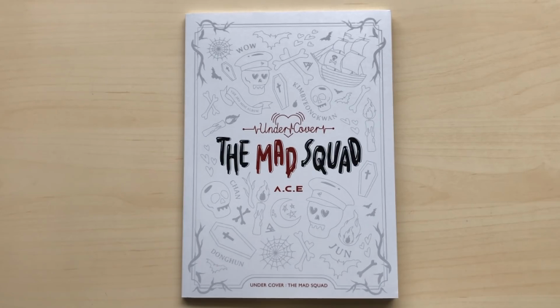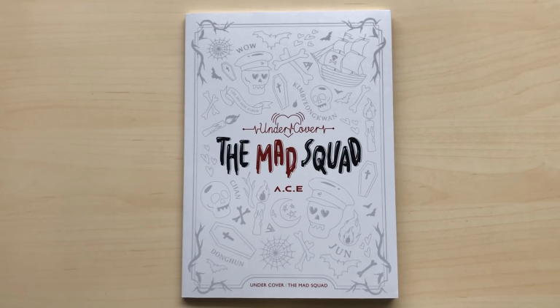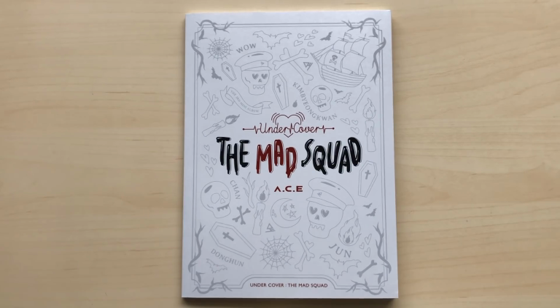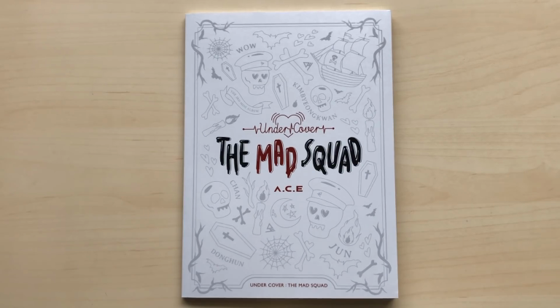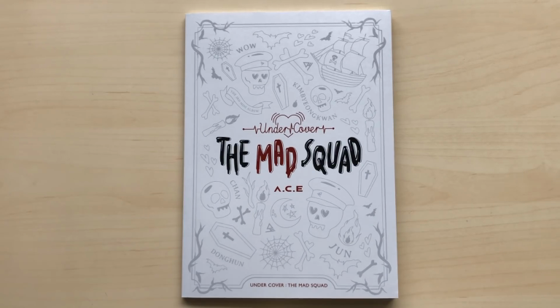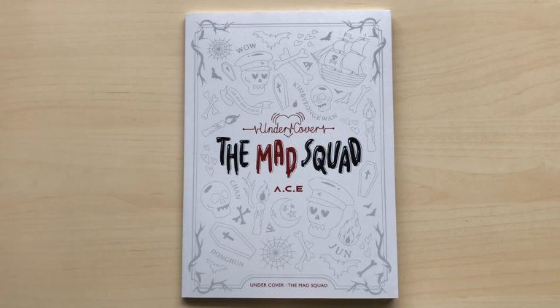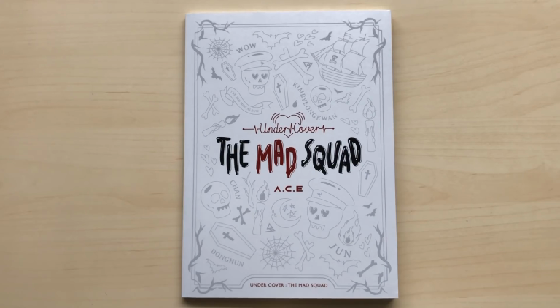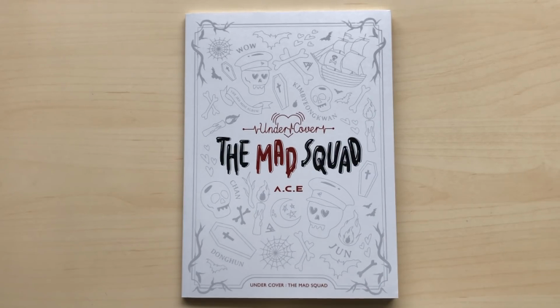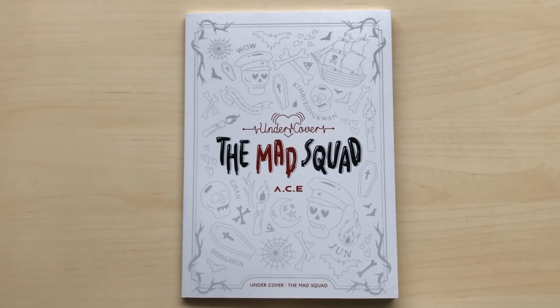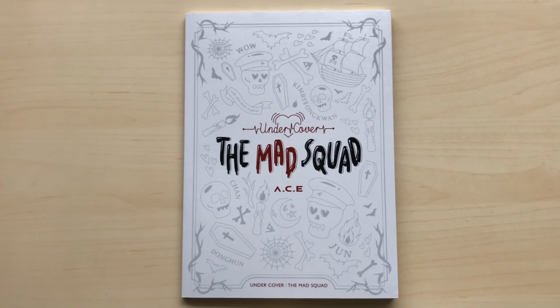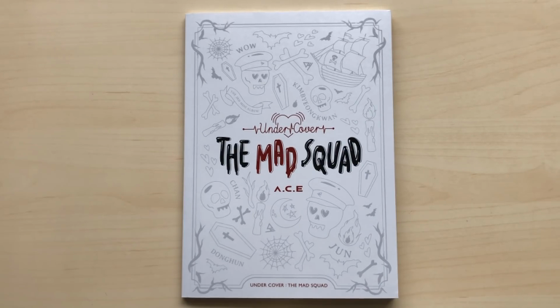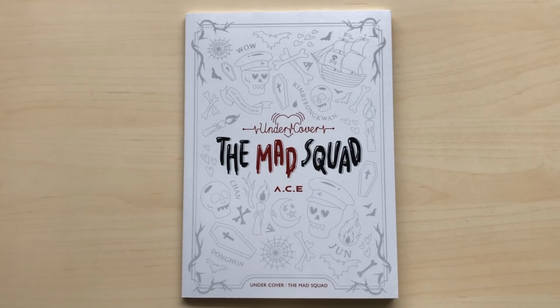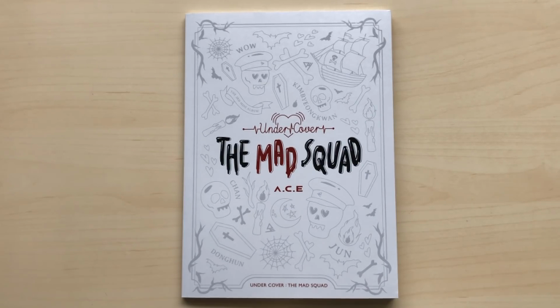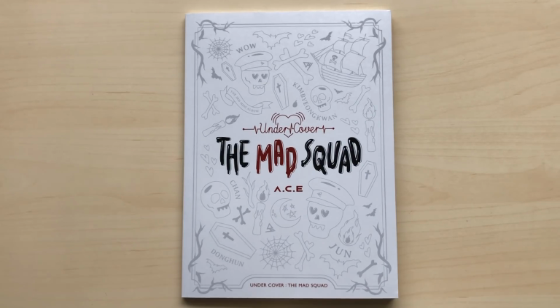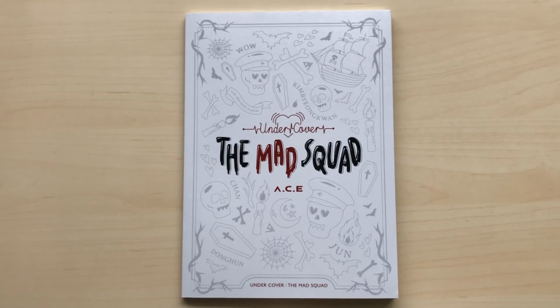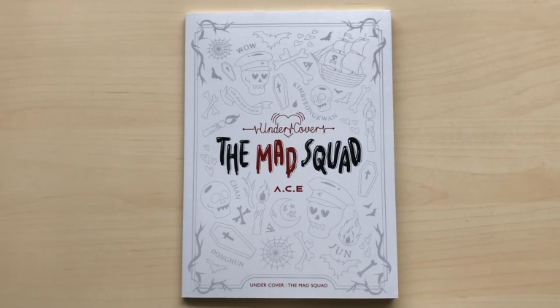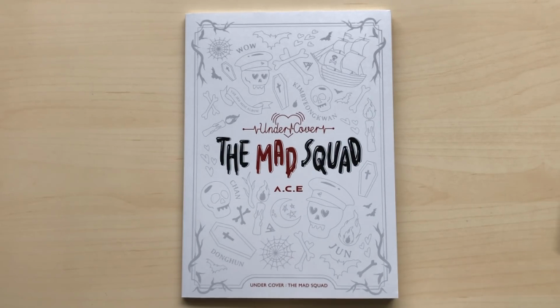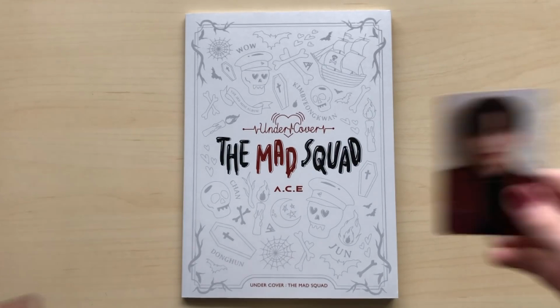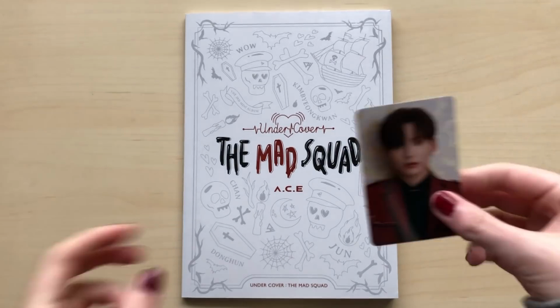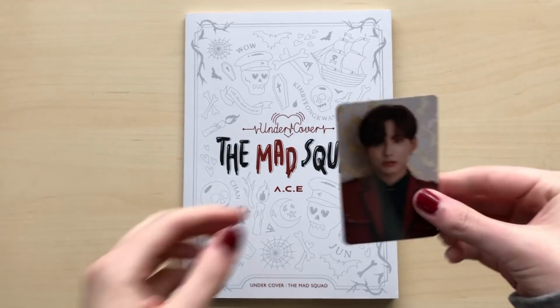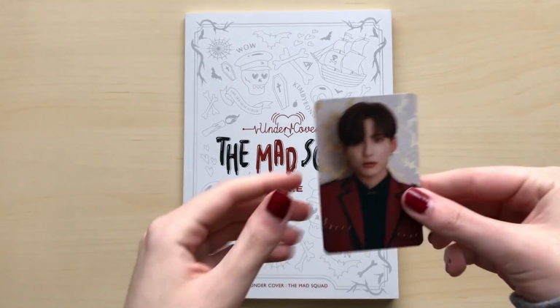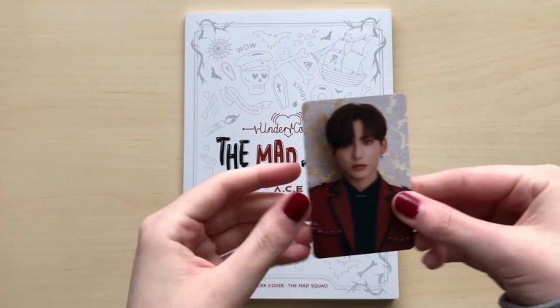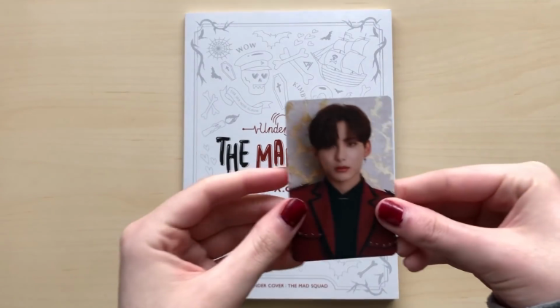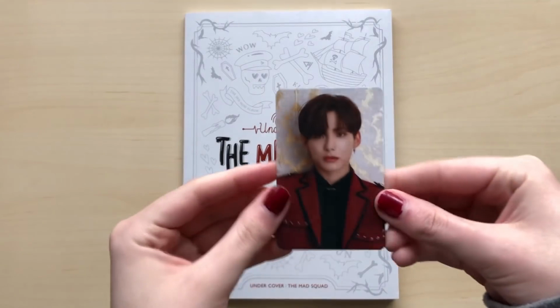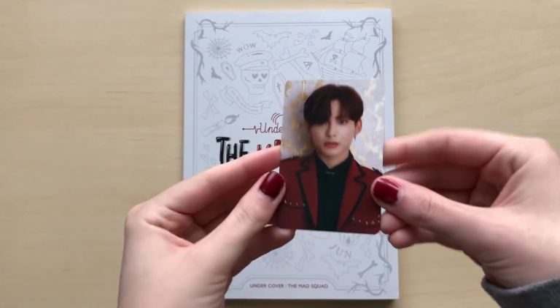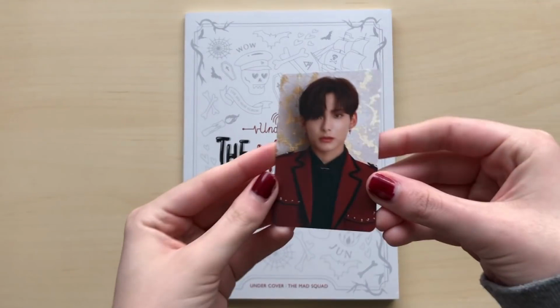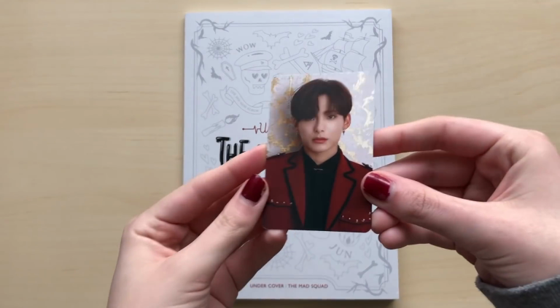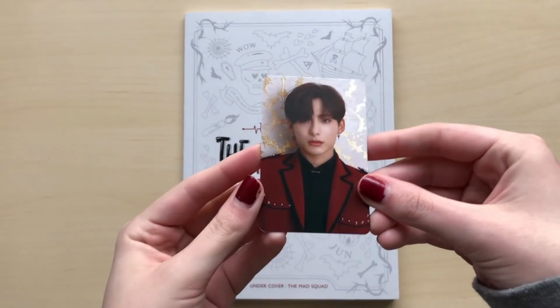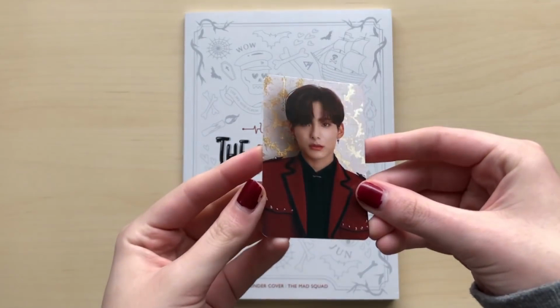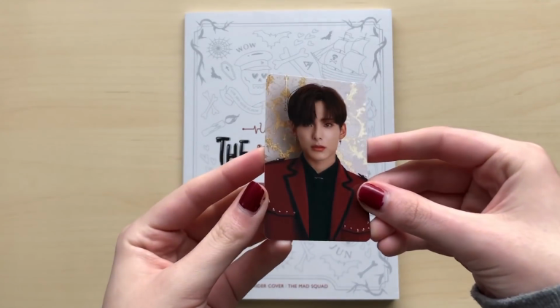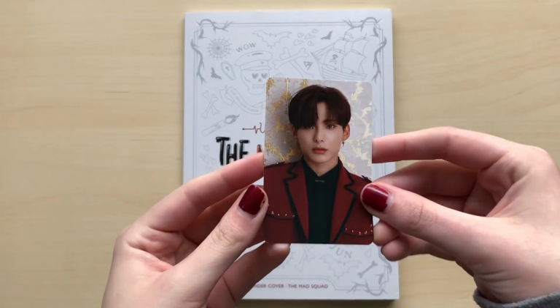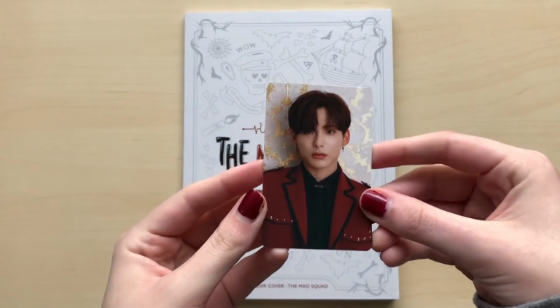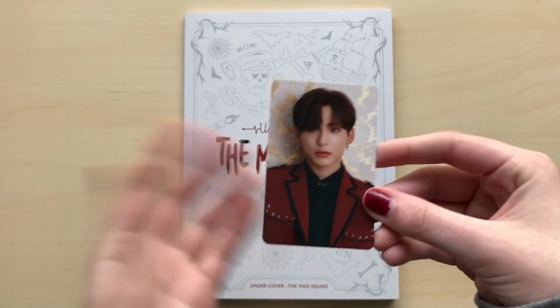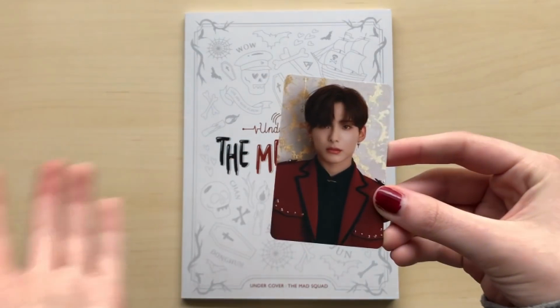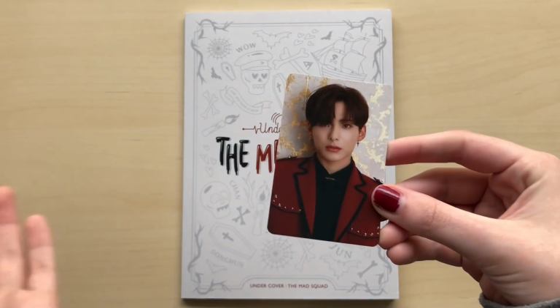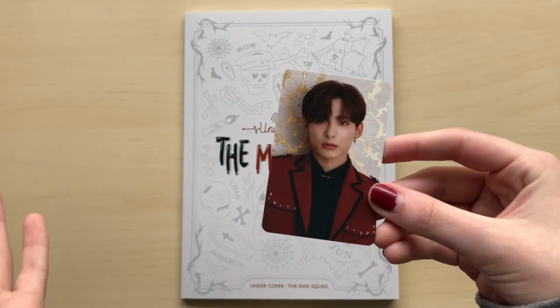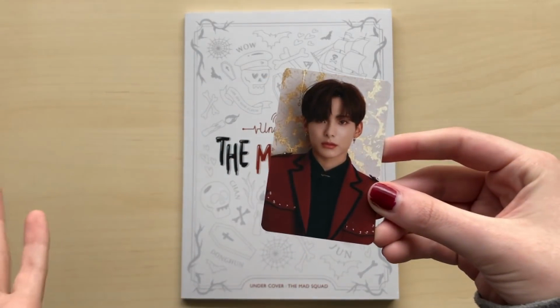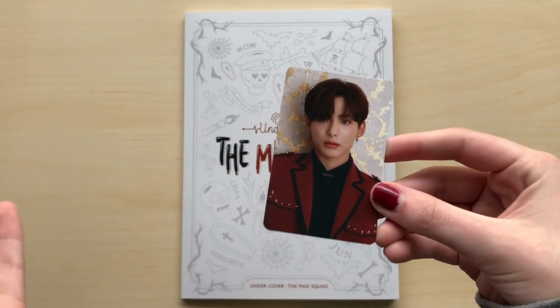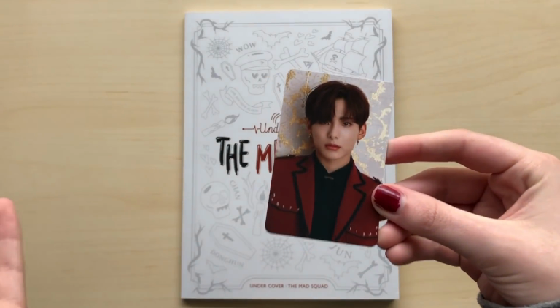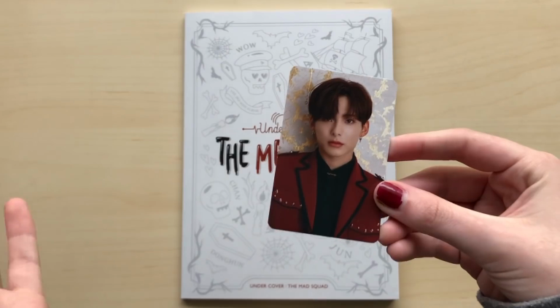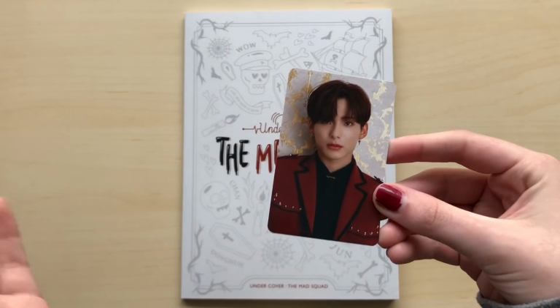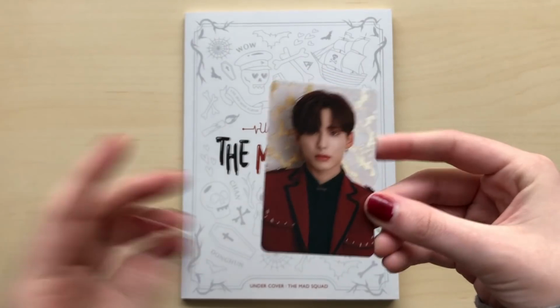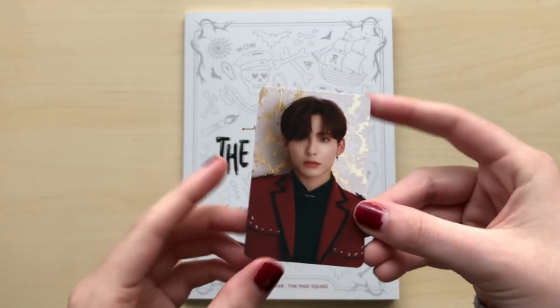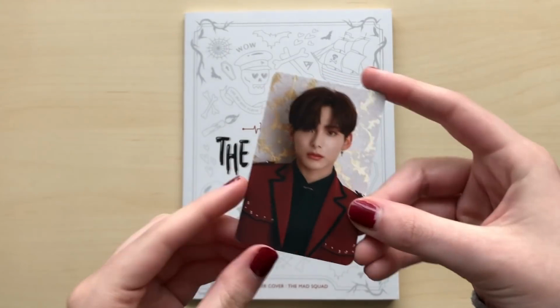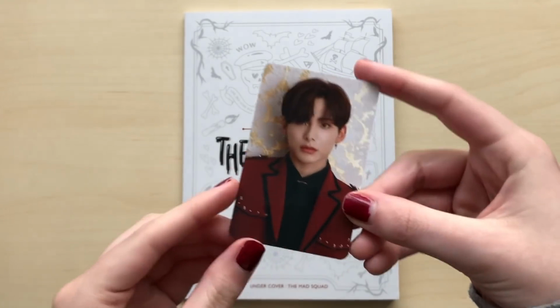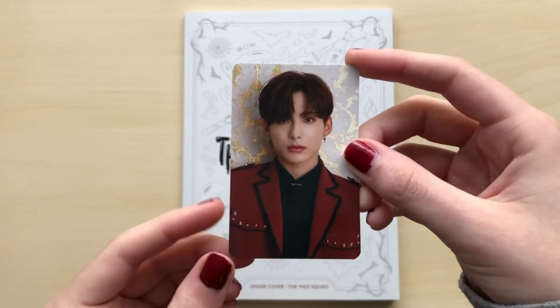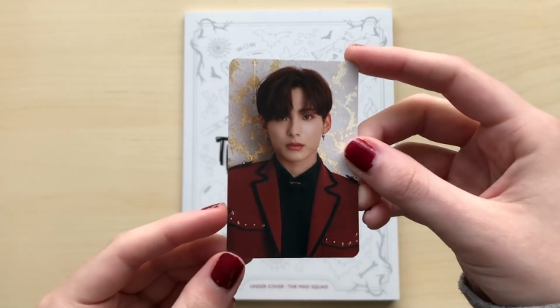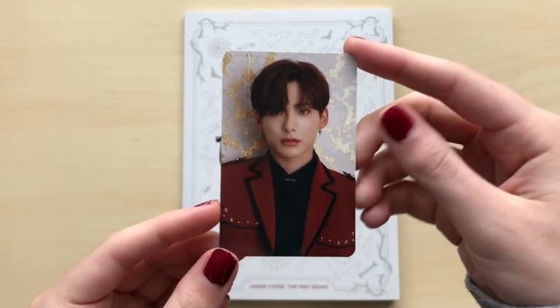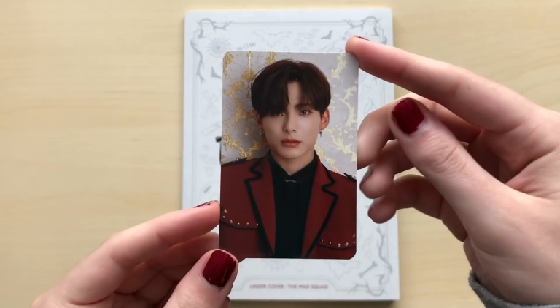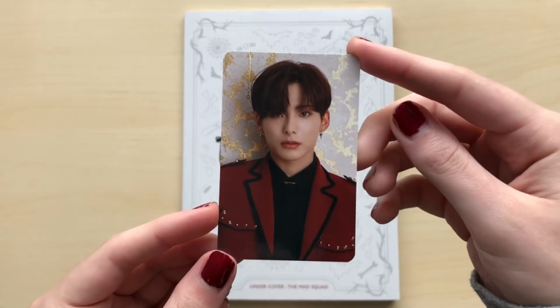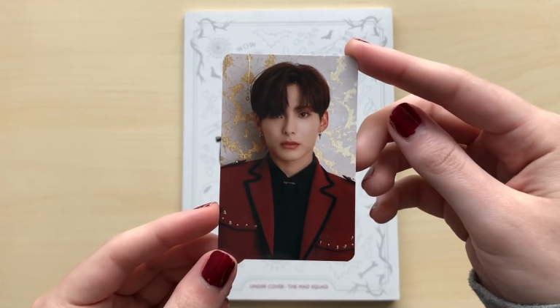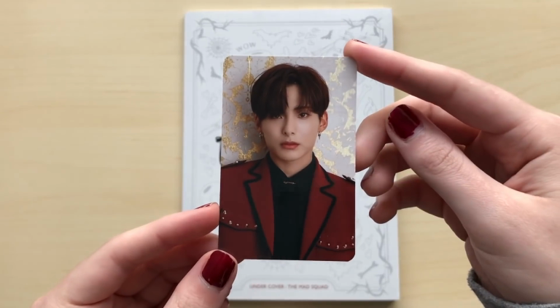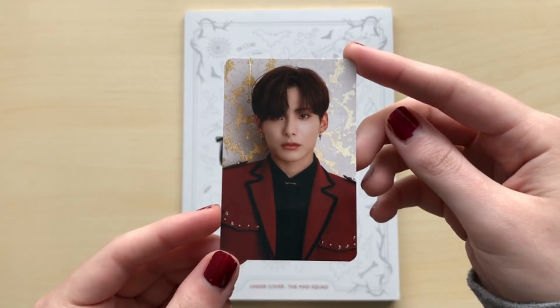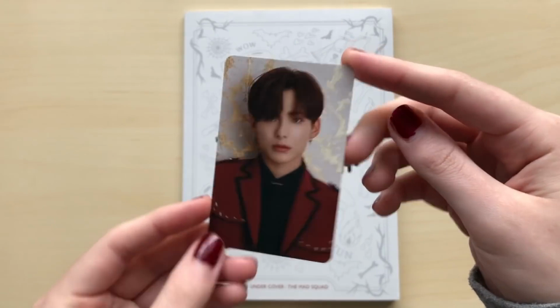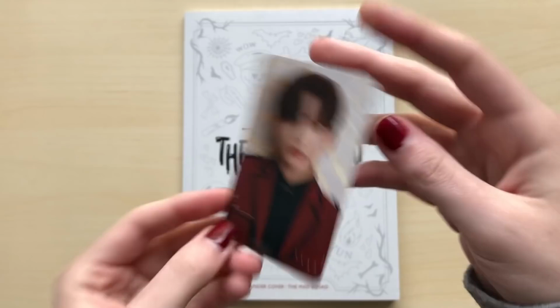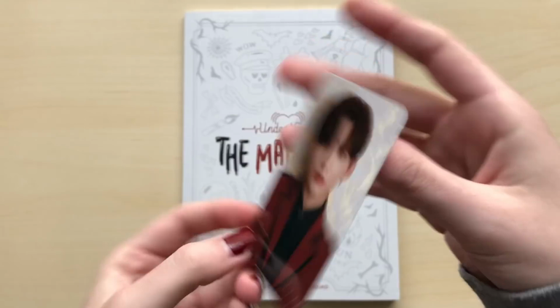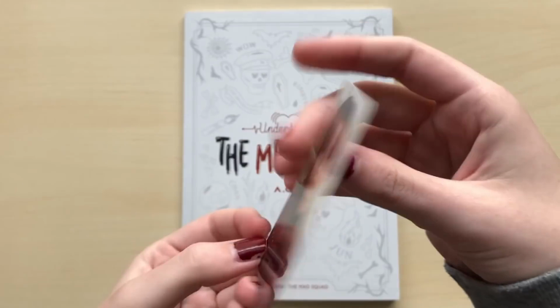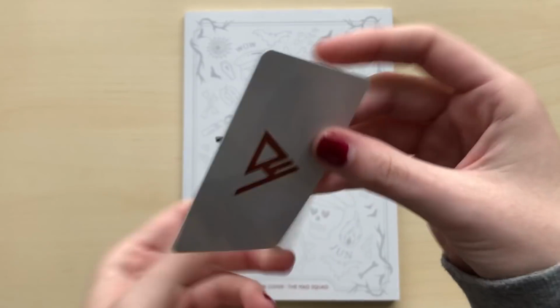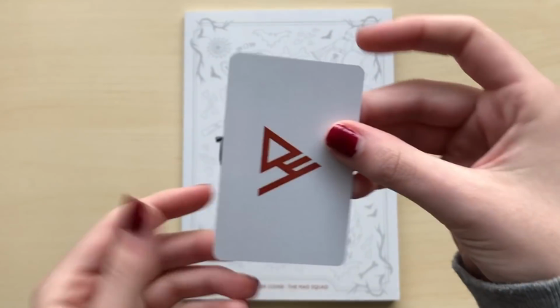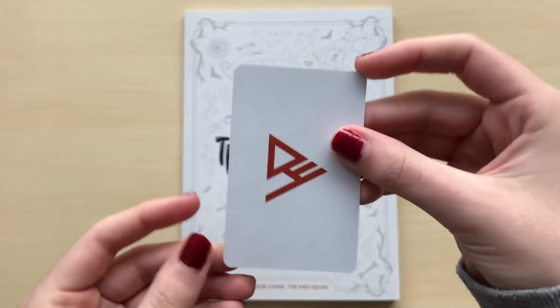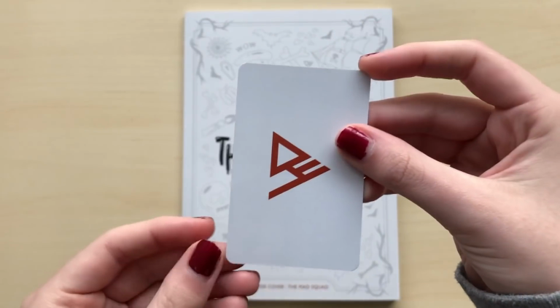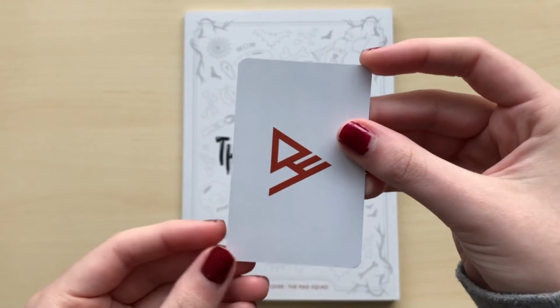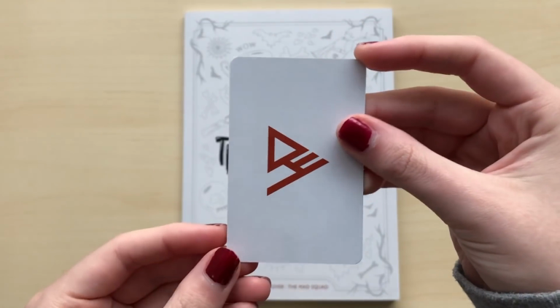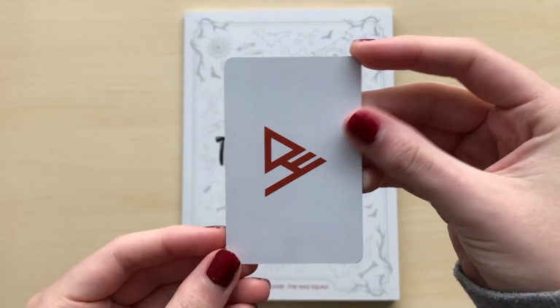Since I did pre-order this, I did get the little pre-order card — I didn't even know that they had these. So I got June. Such a pretty card.